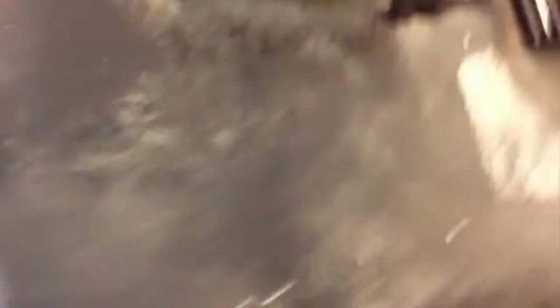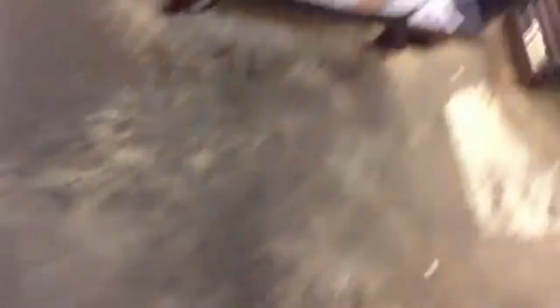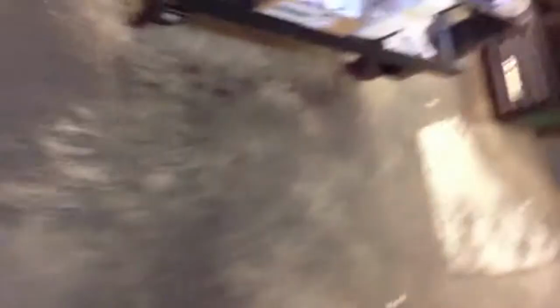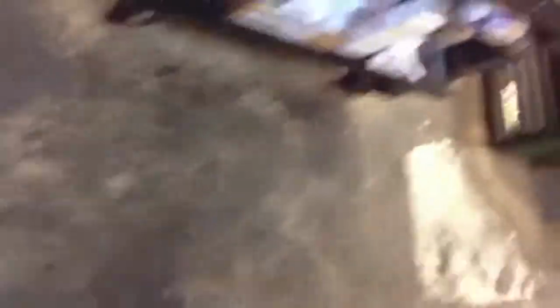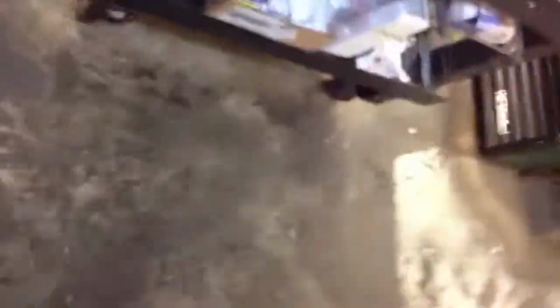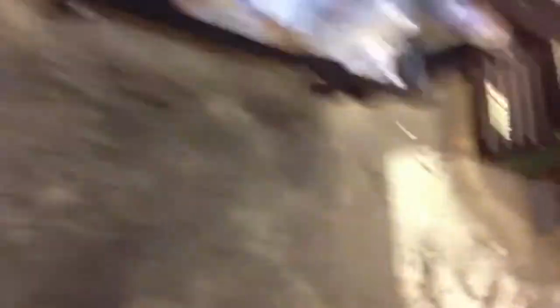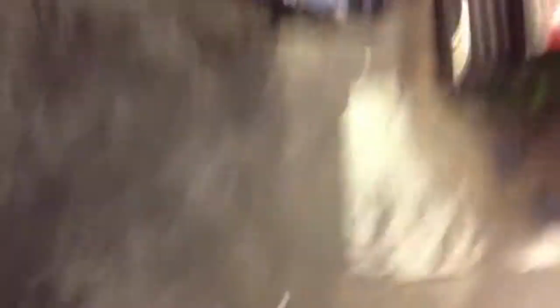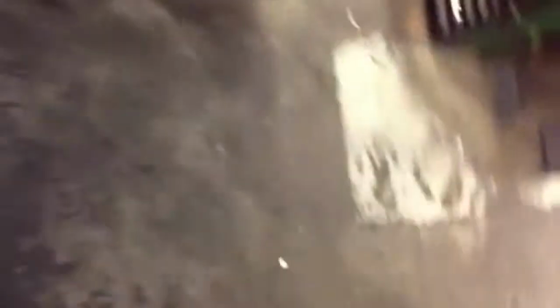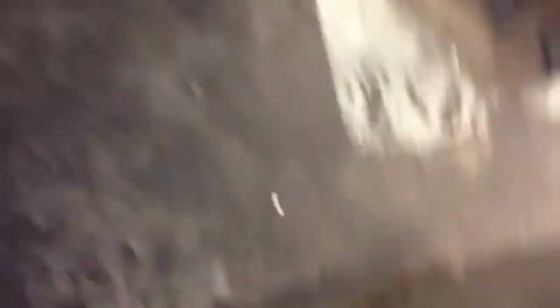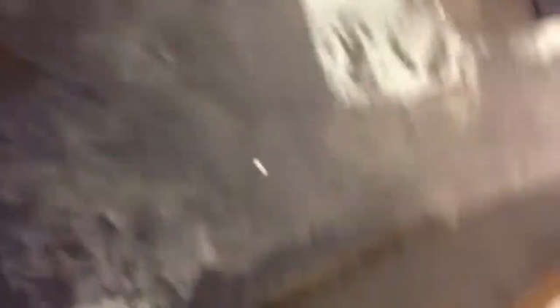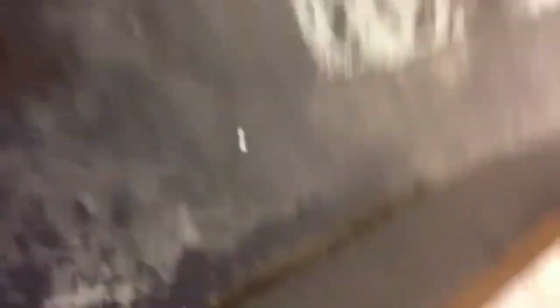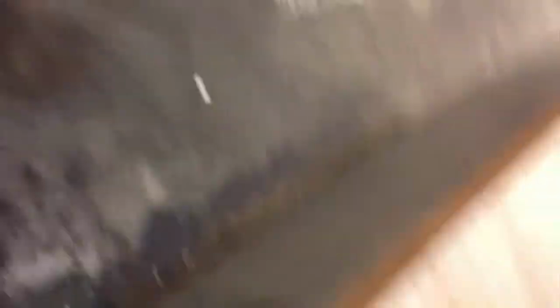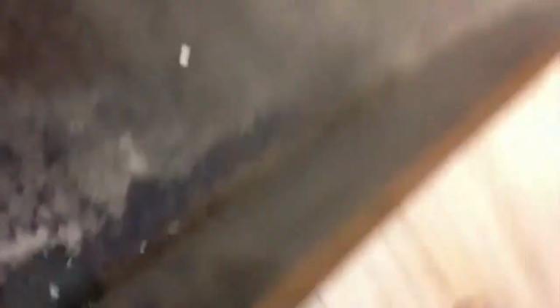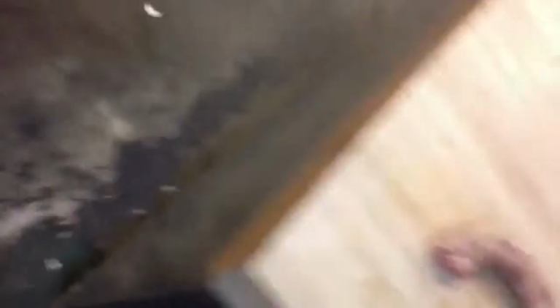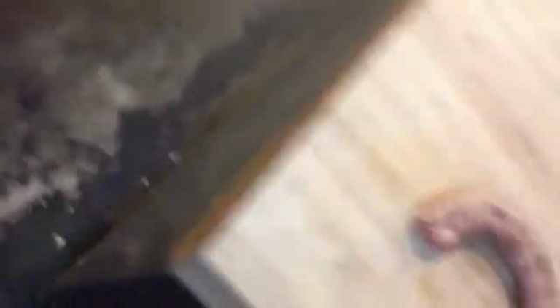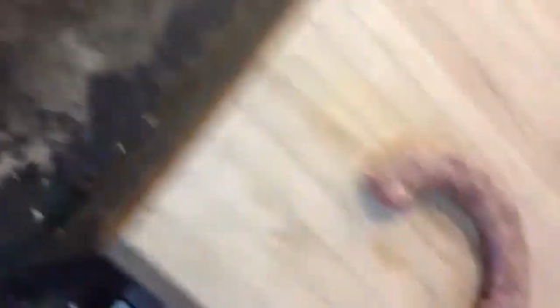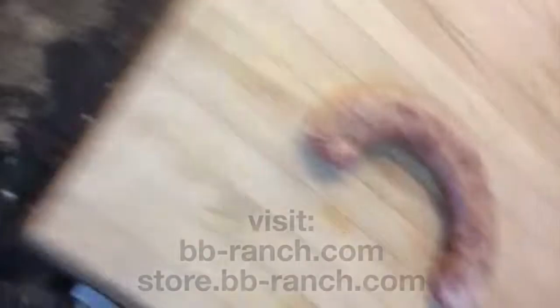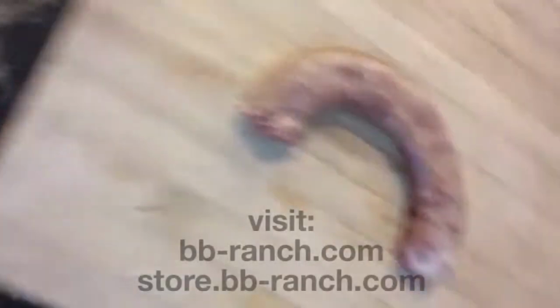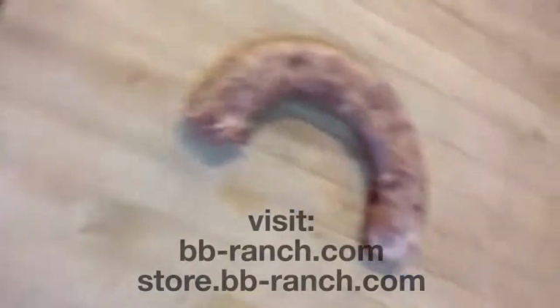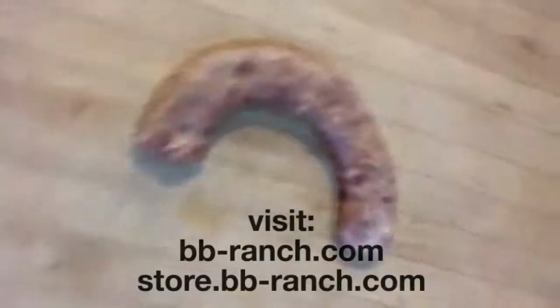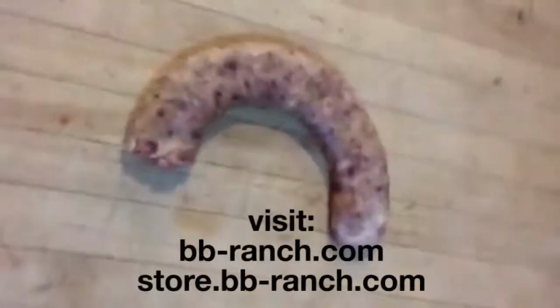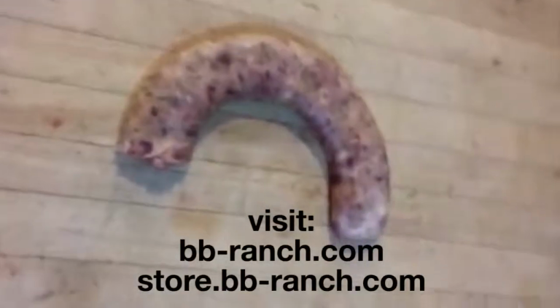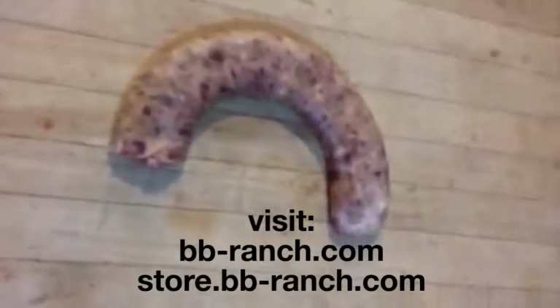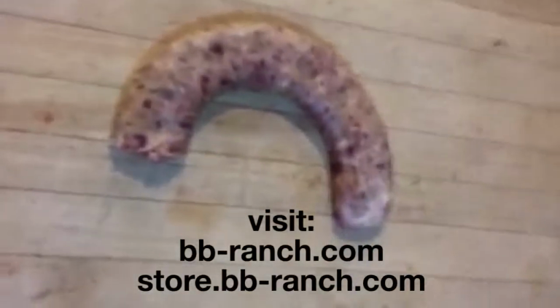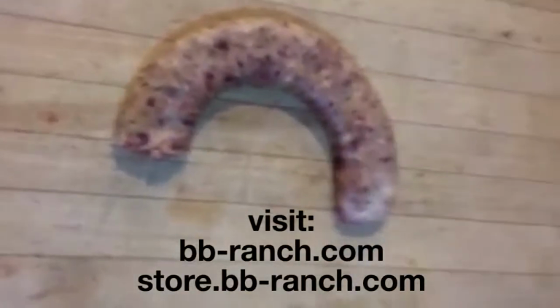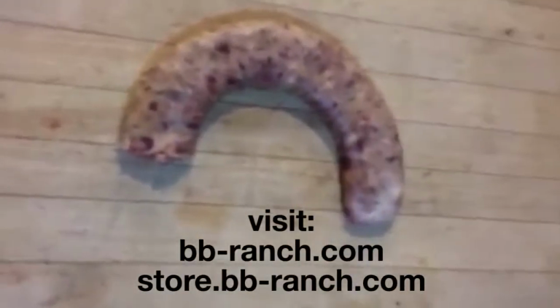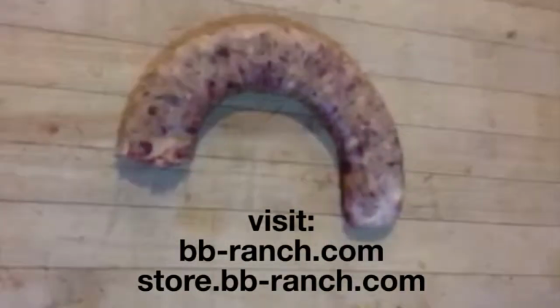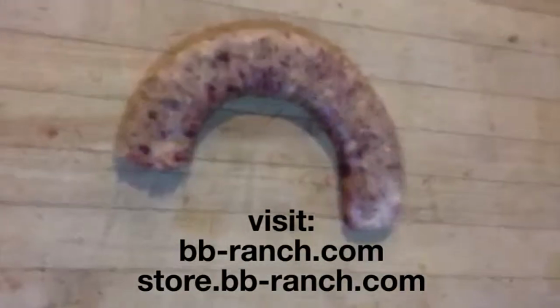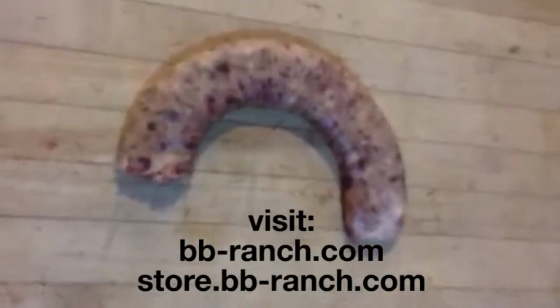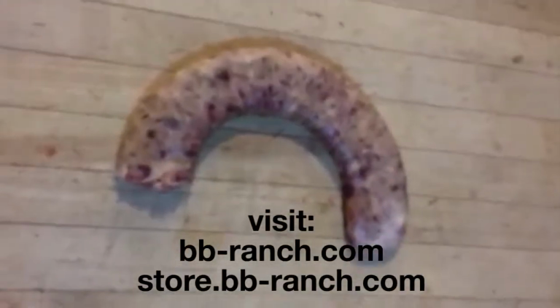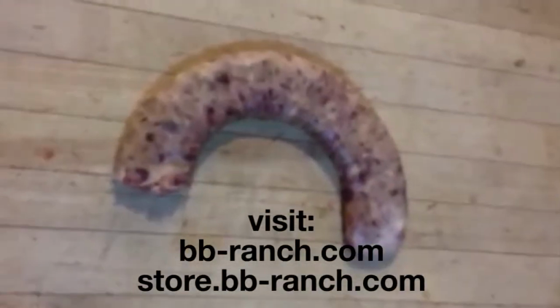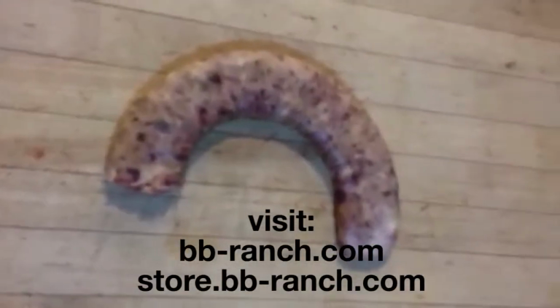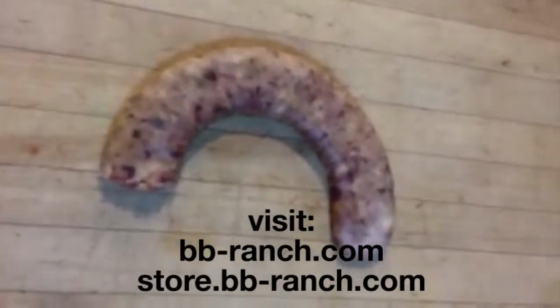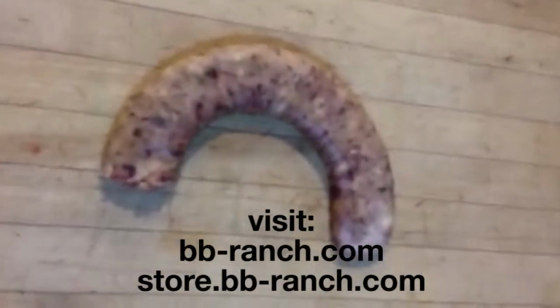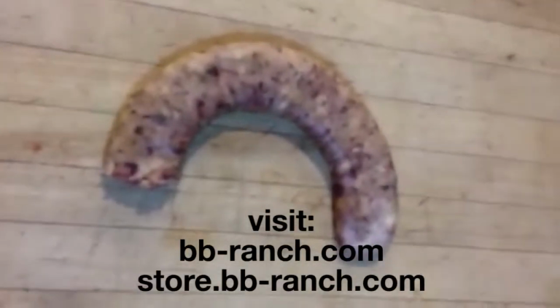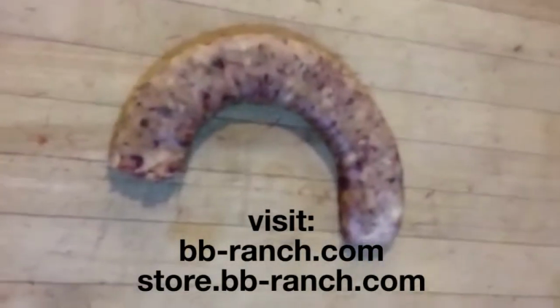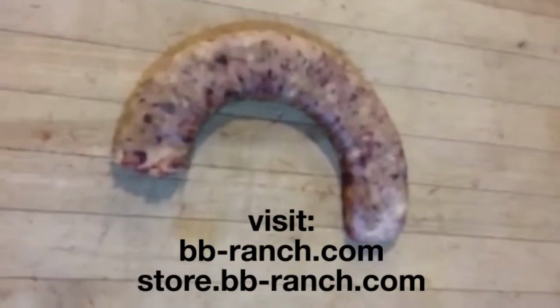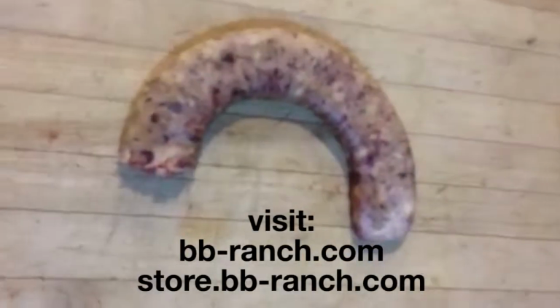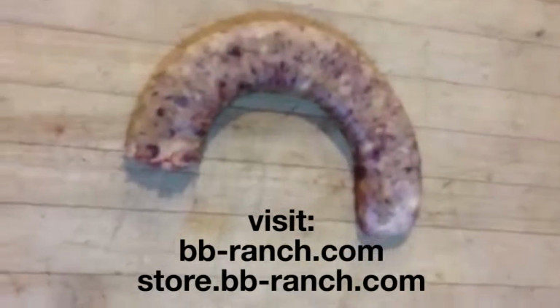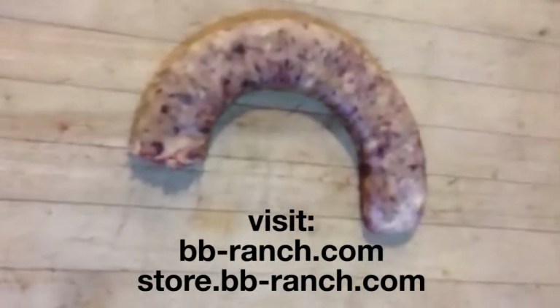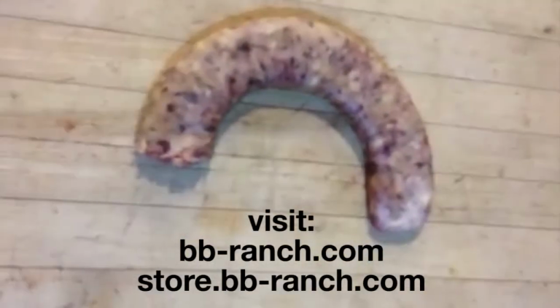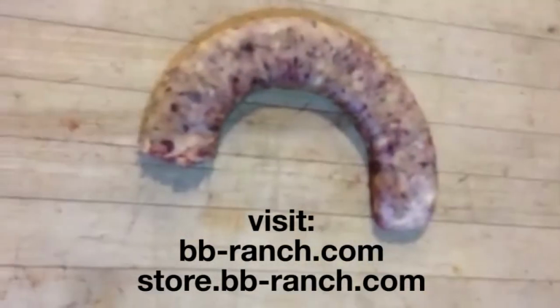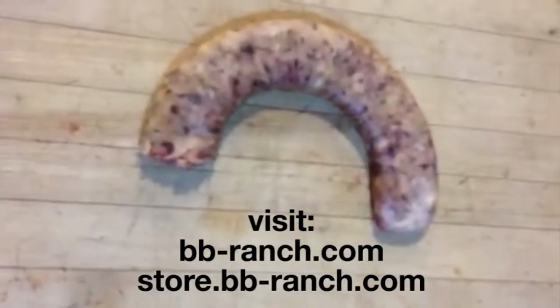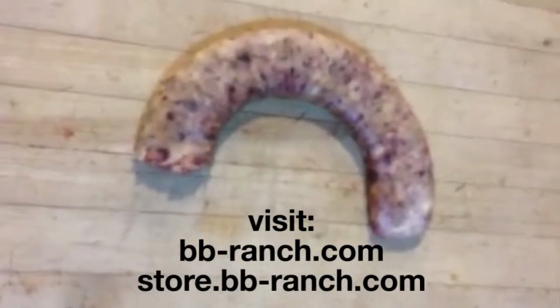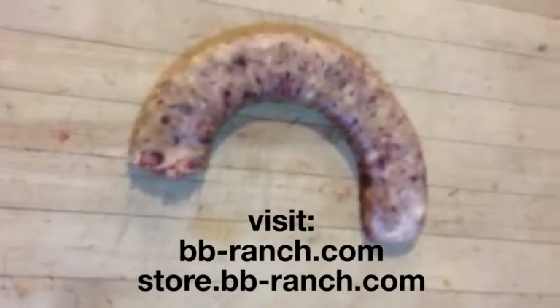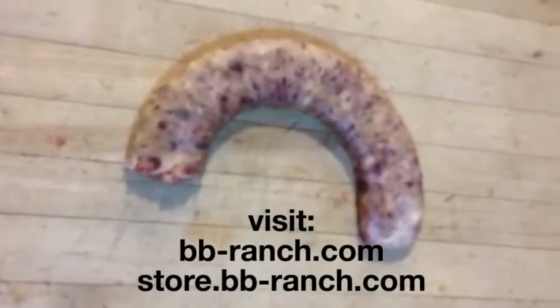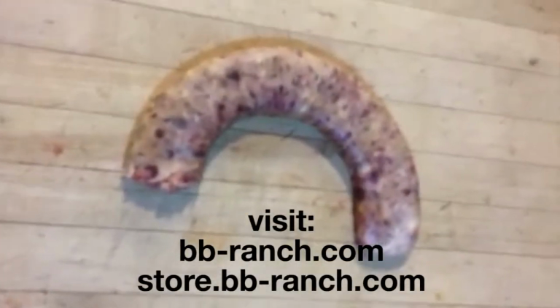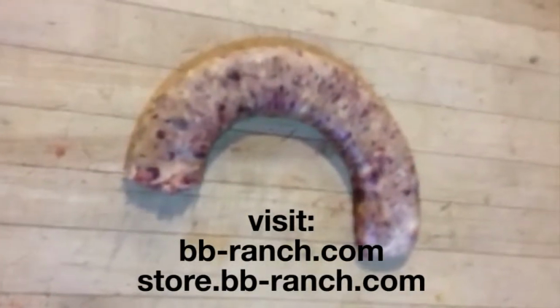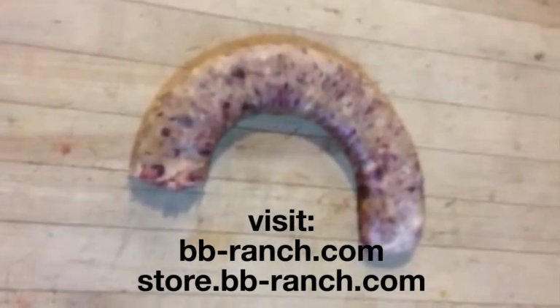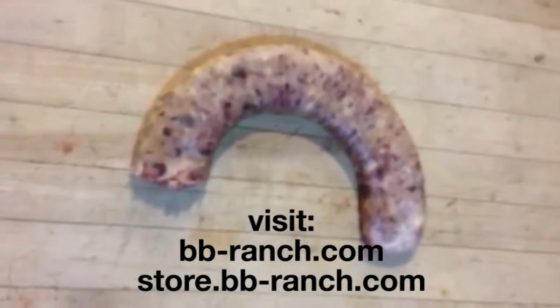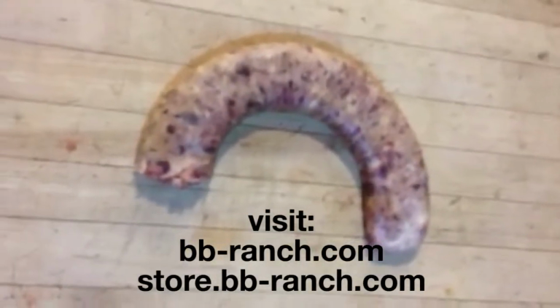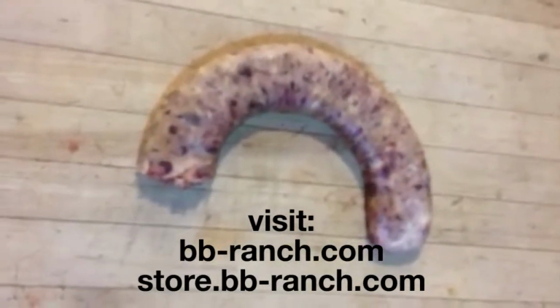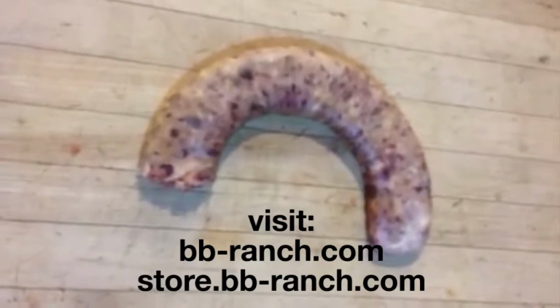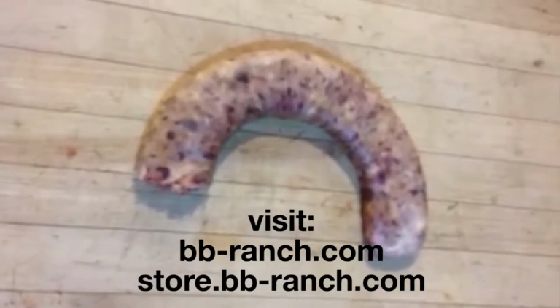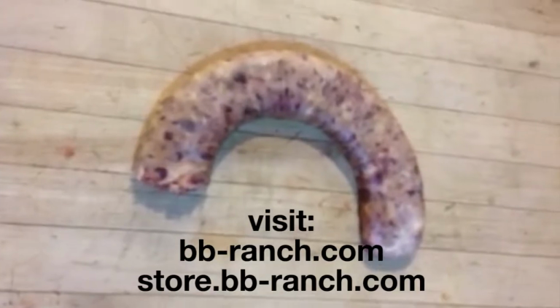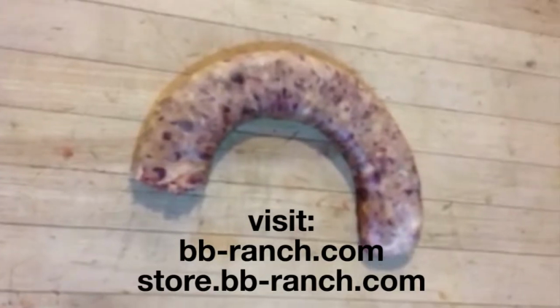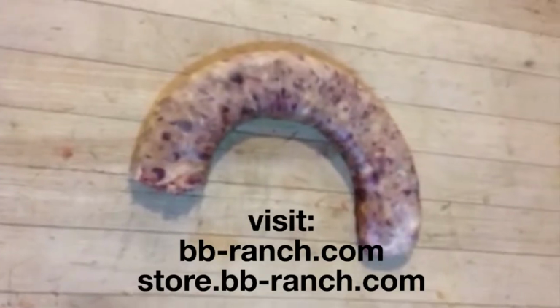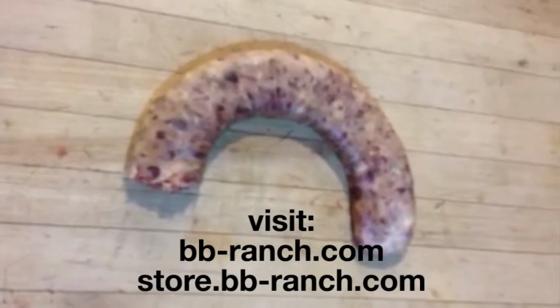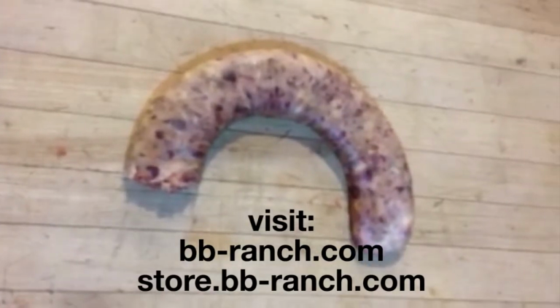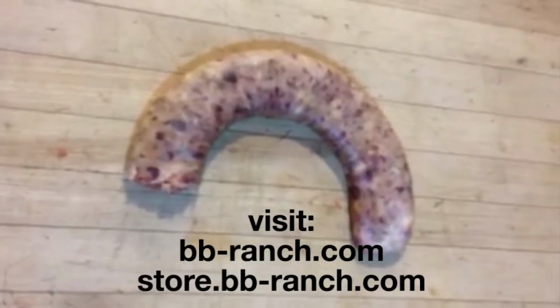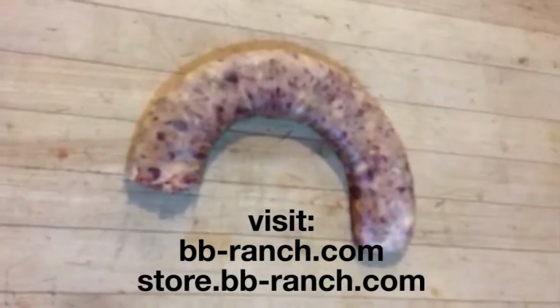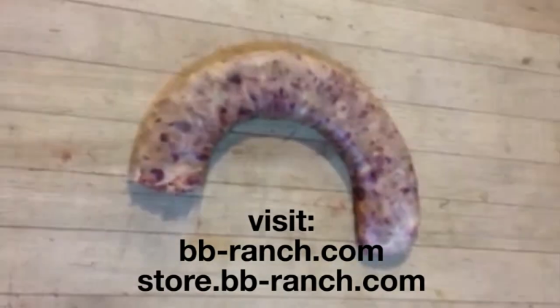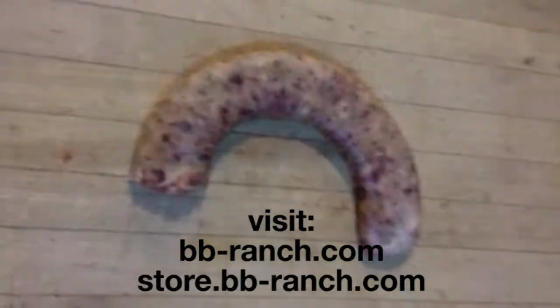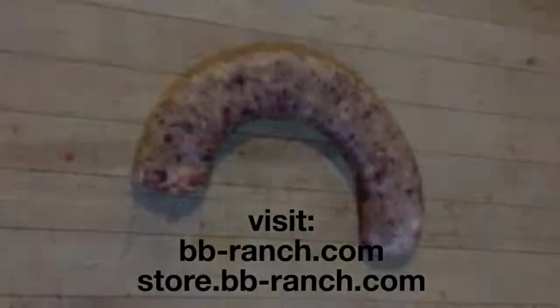So that's what we're going to have on special here coming up real soon. This is Willian from BB Ranch.